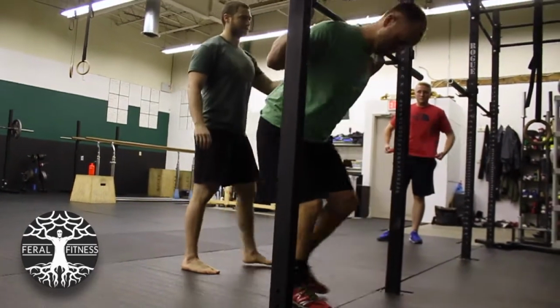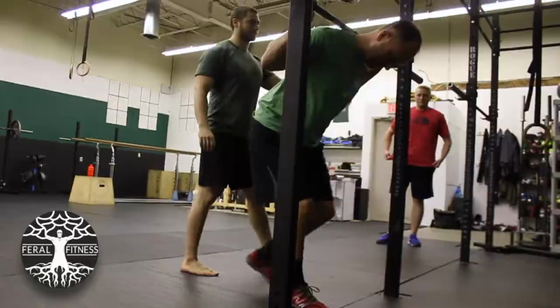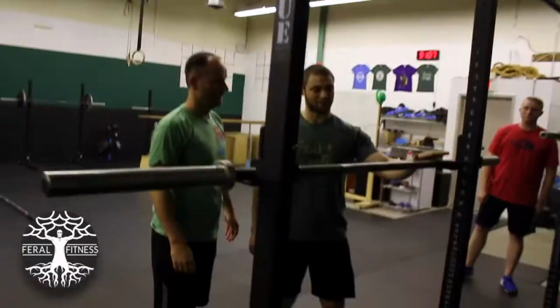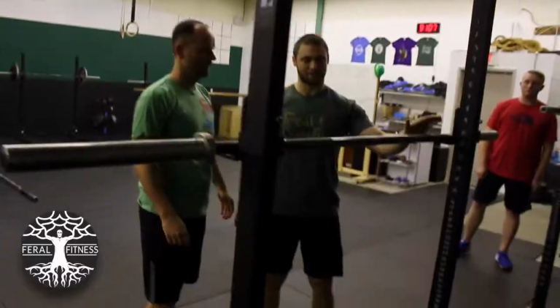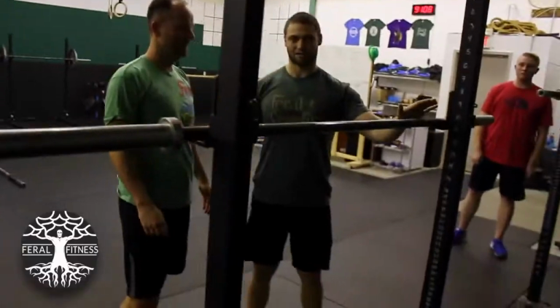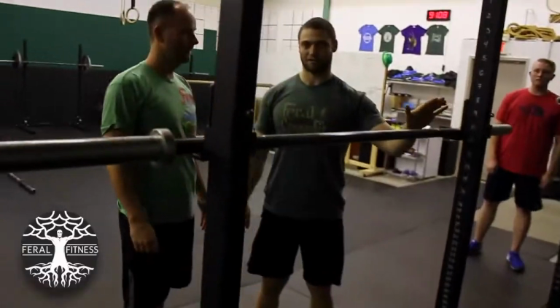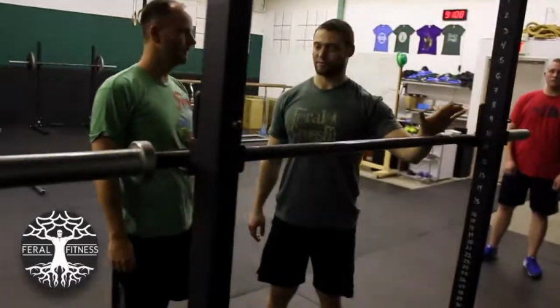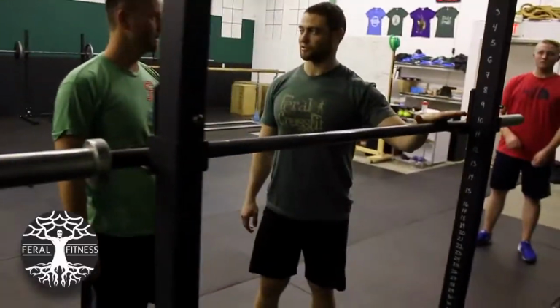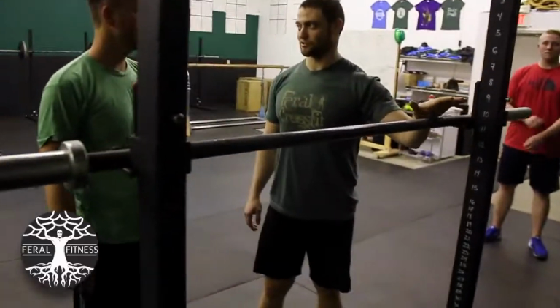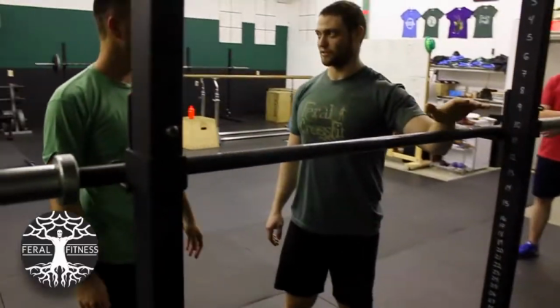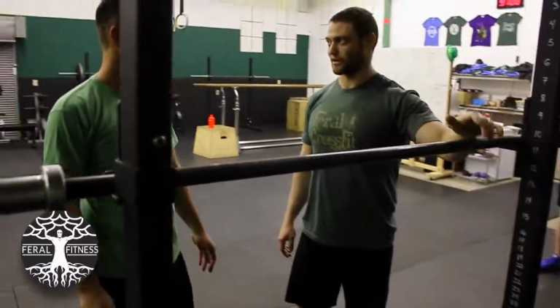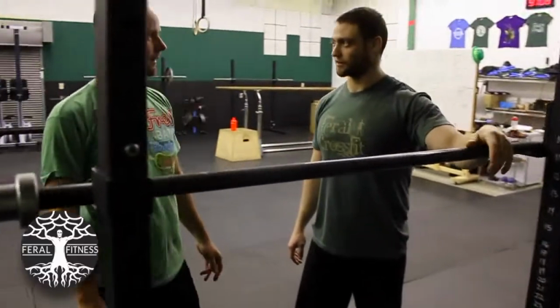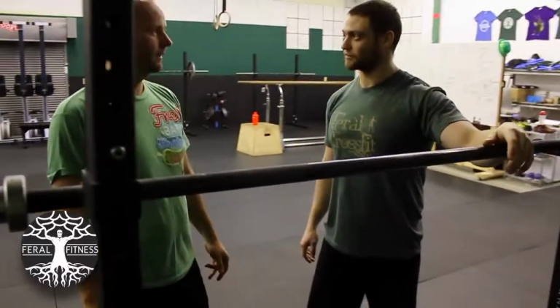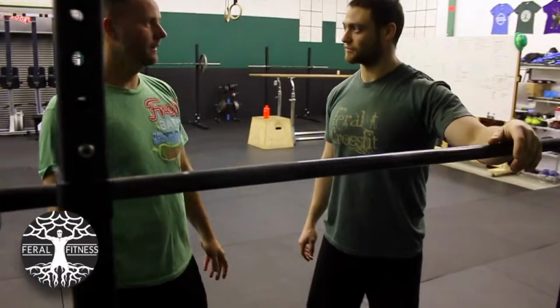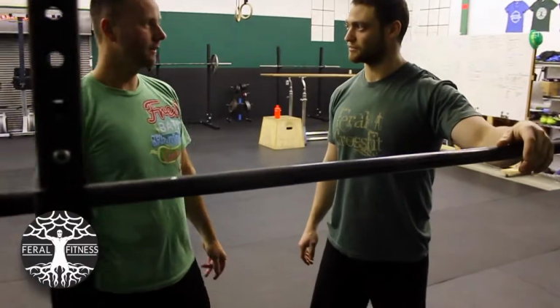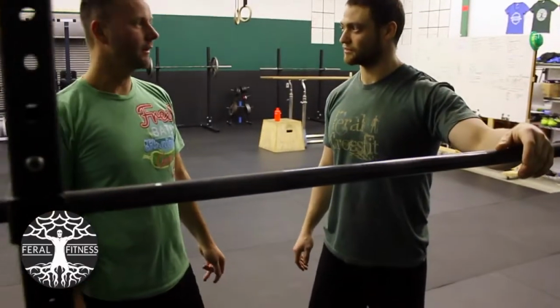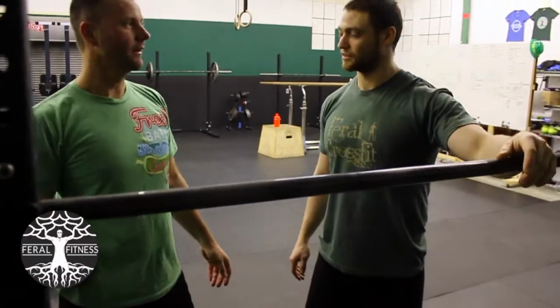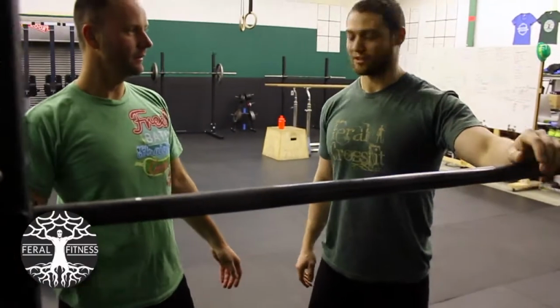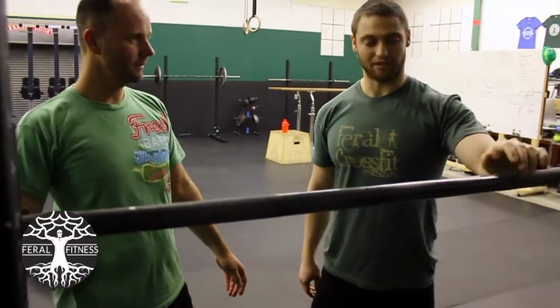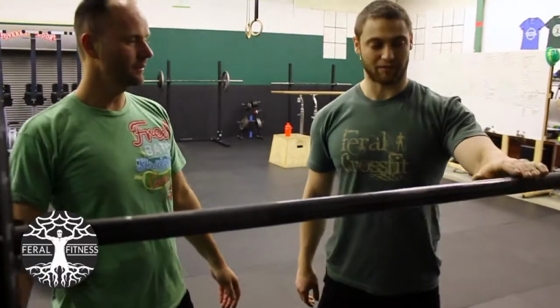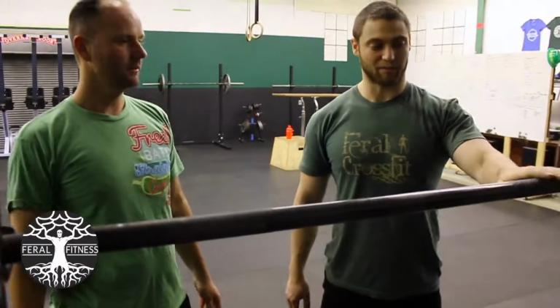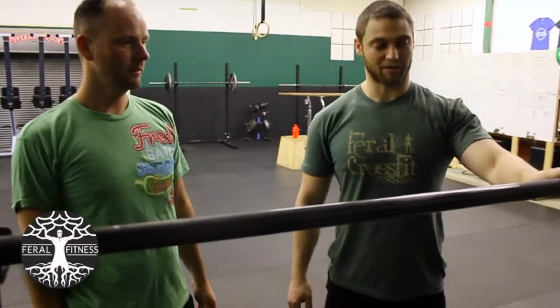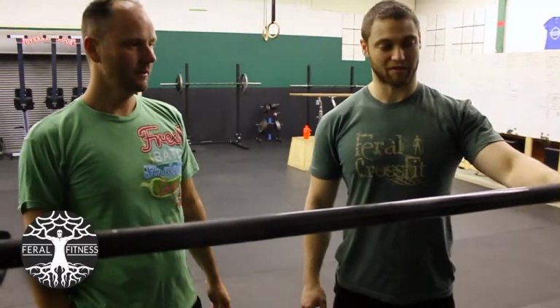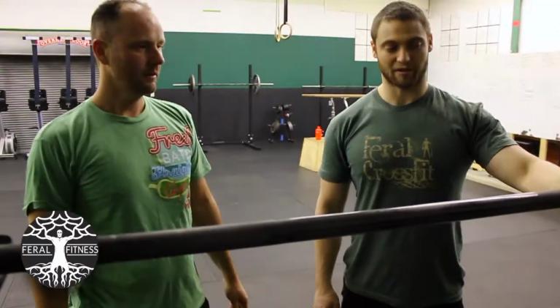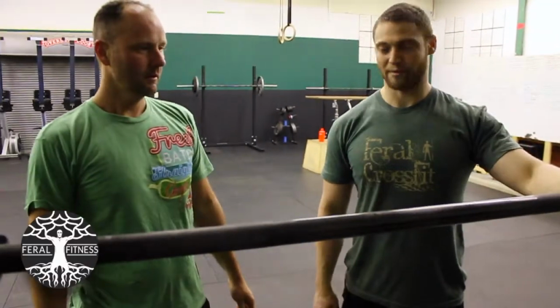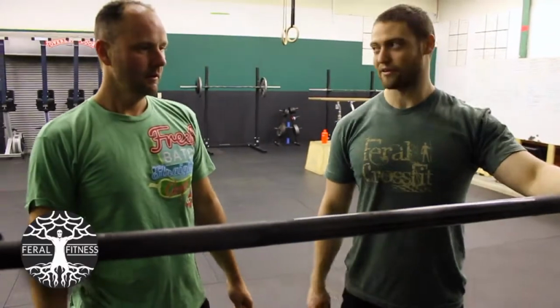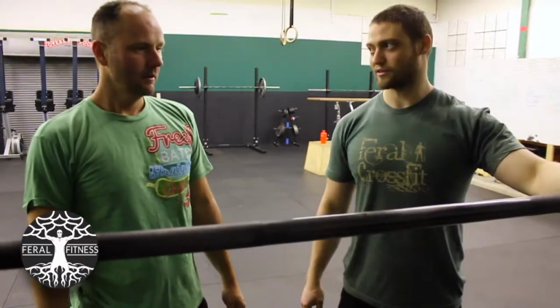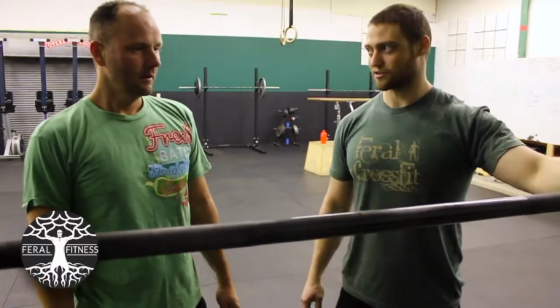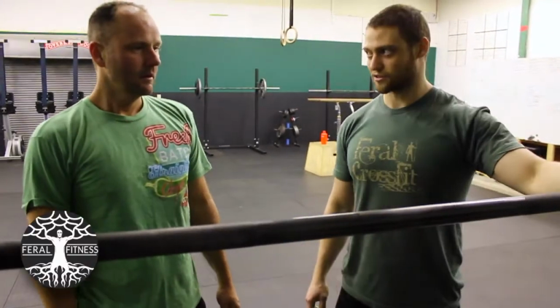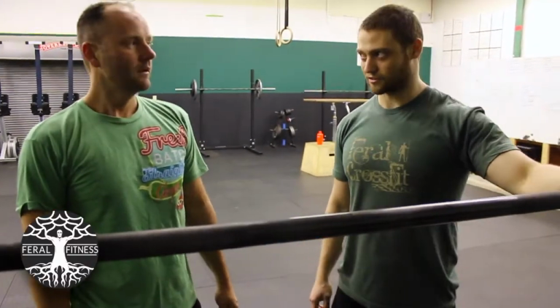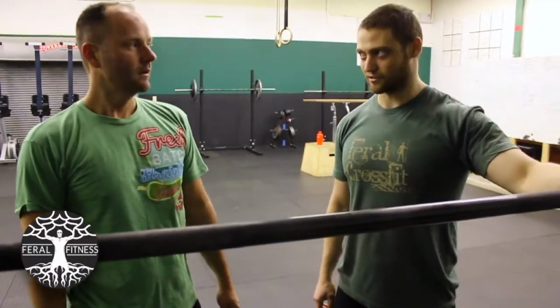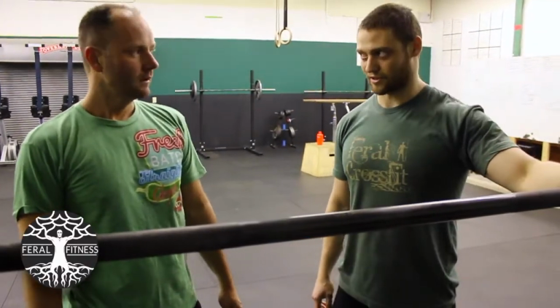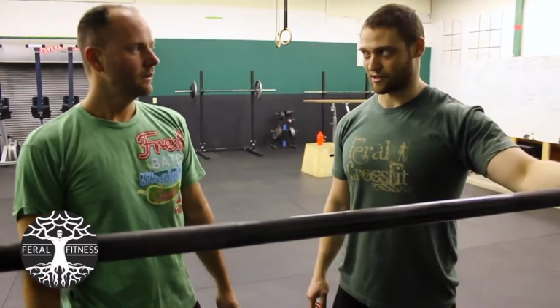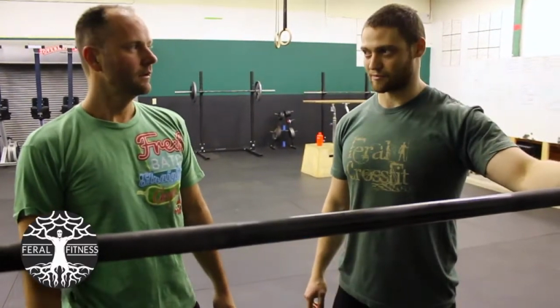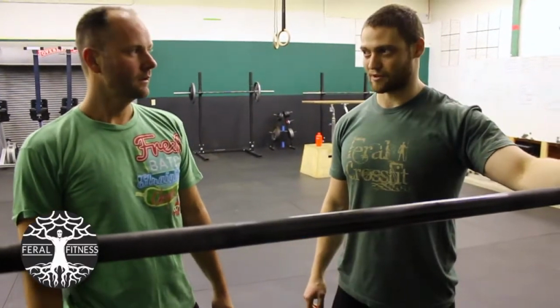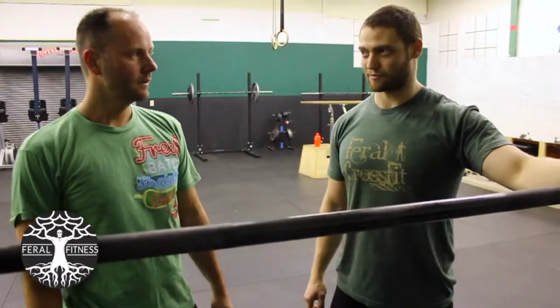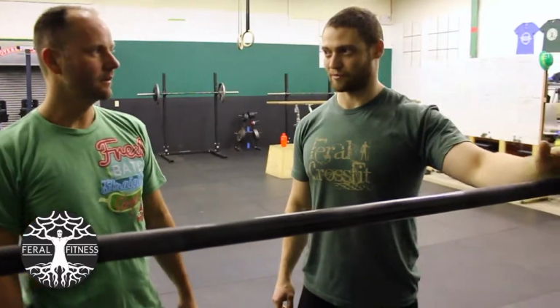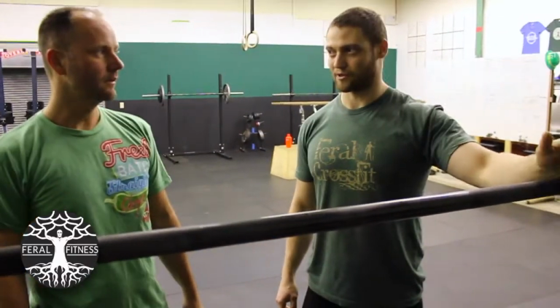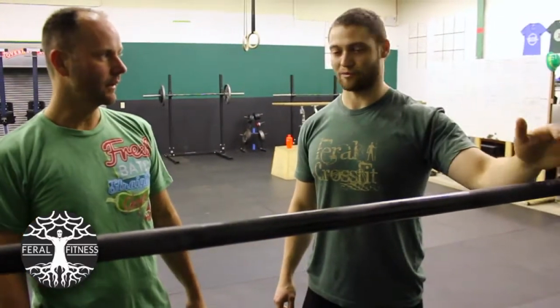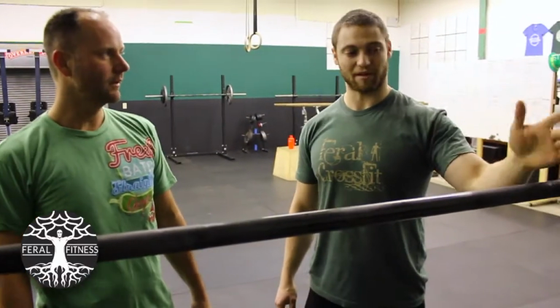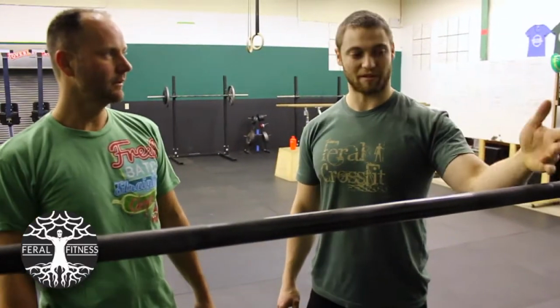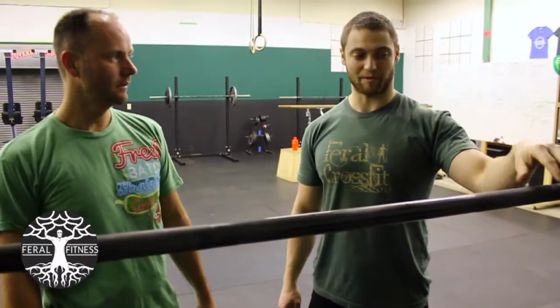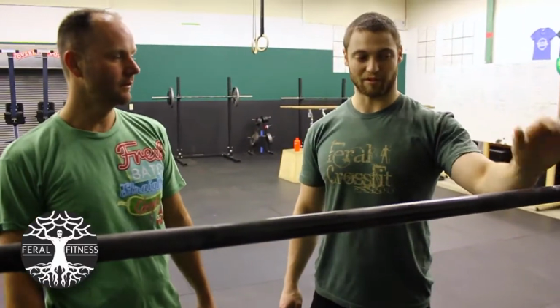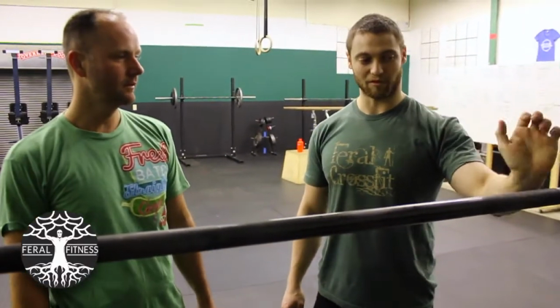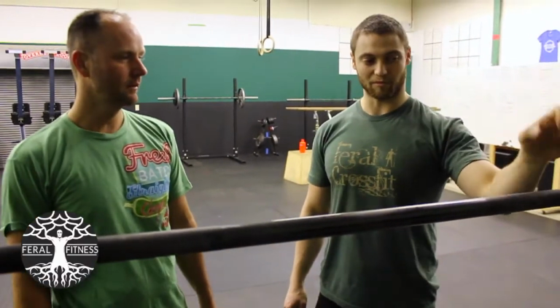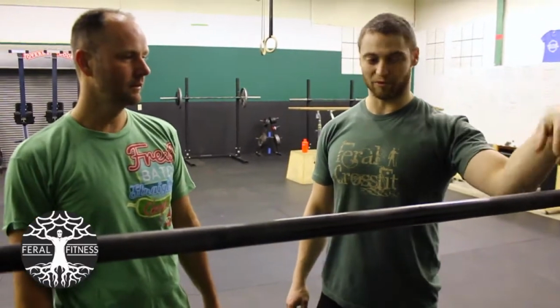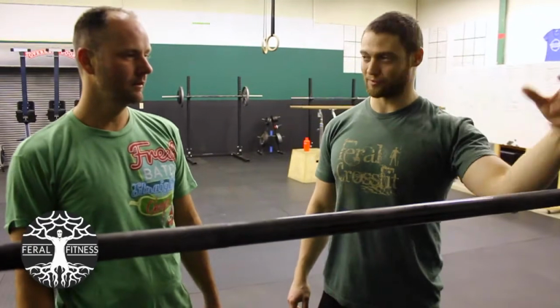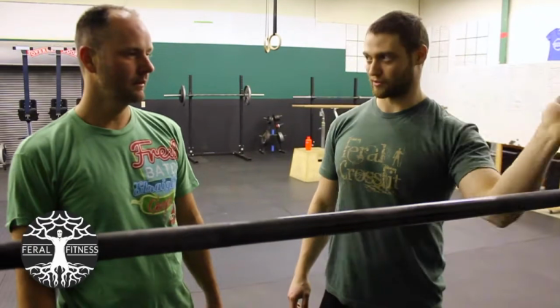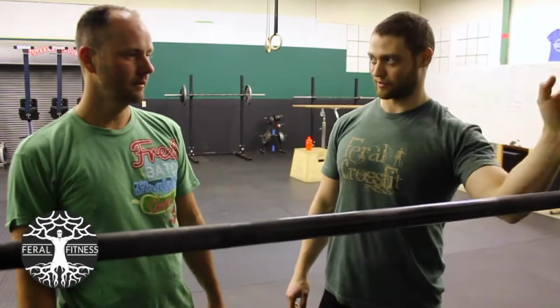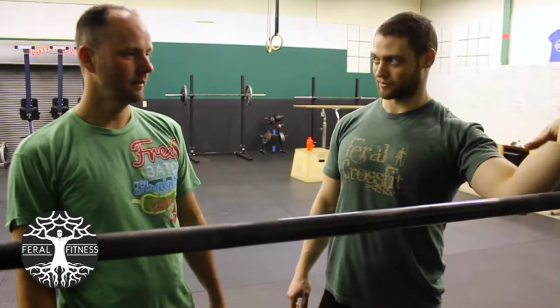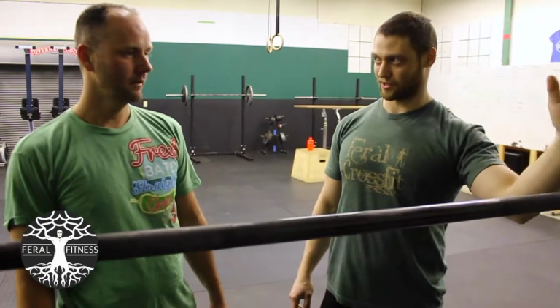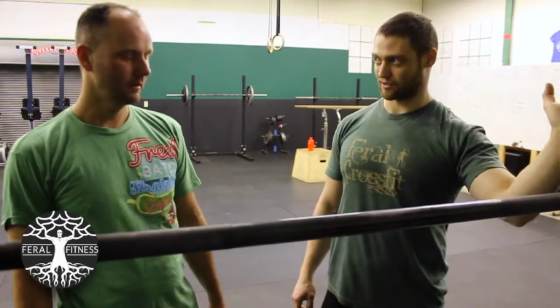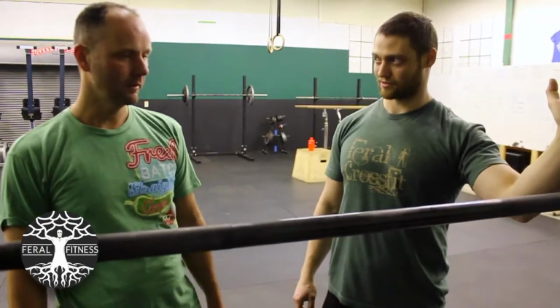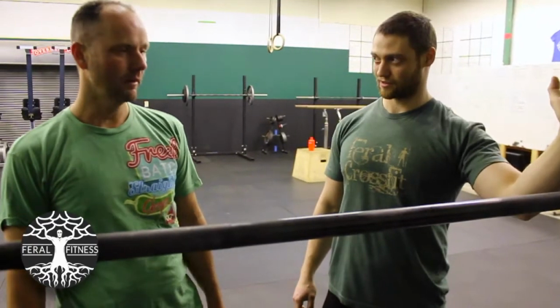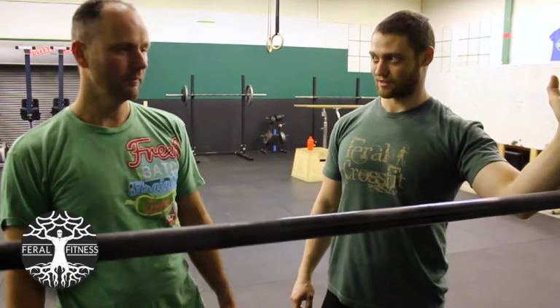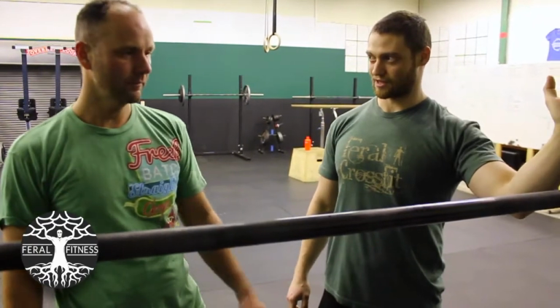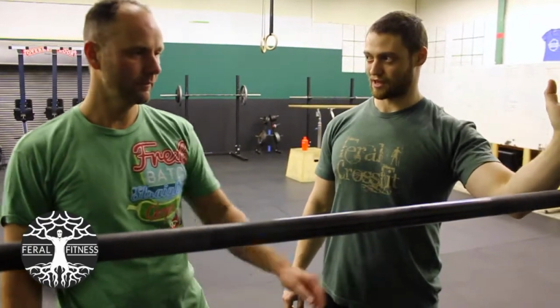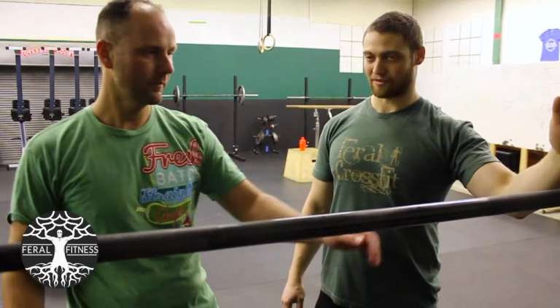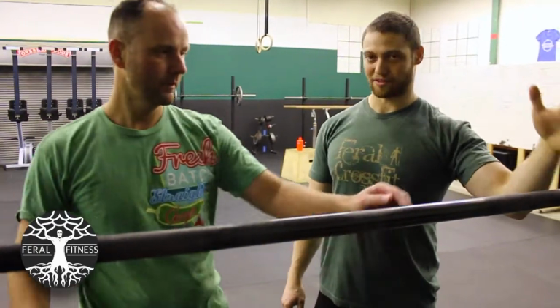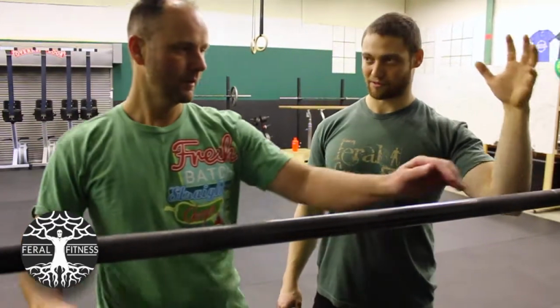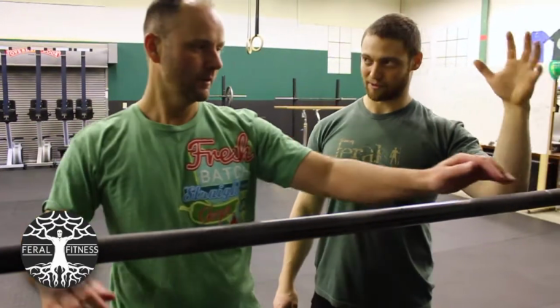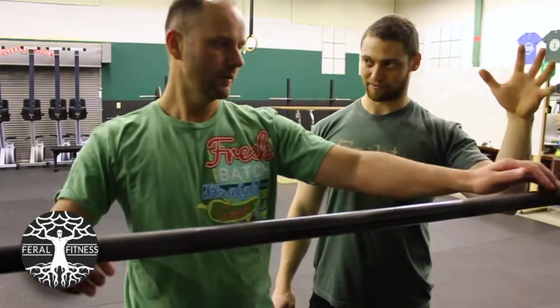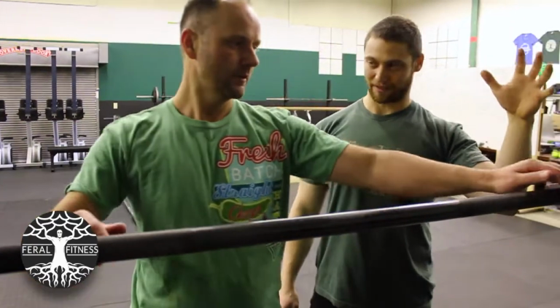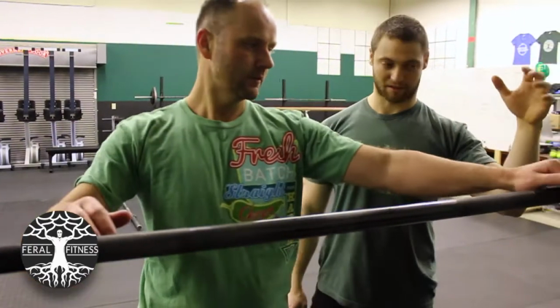Your grip is too narrow. If you bring your grip out, it should alleviate that problem. I want there to be no movement — everything should be fixed.